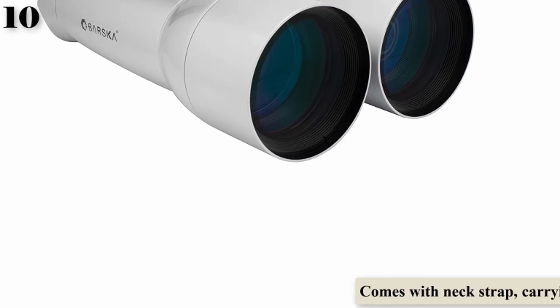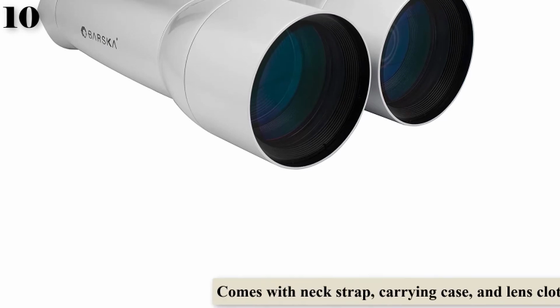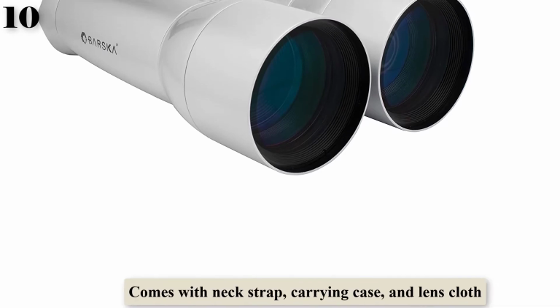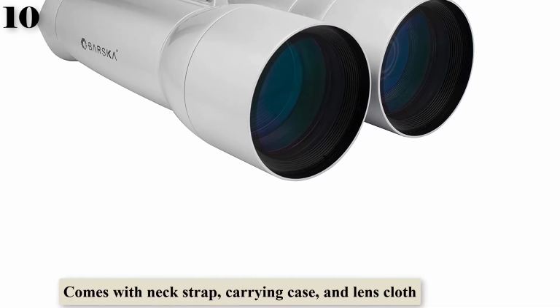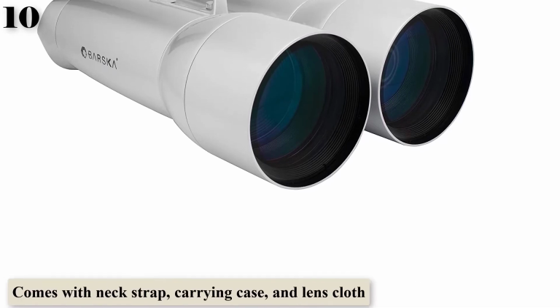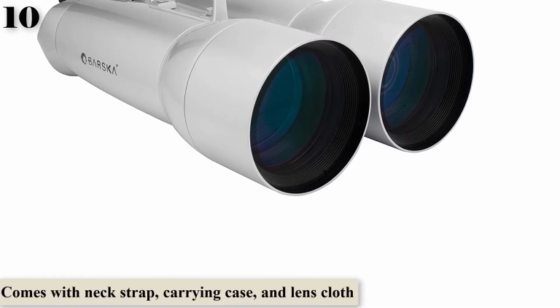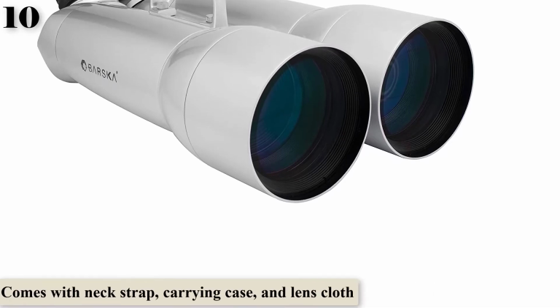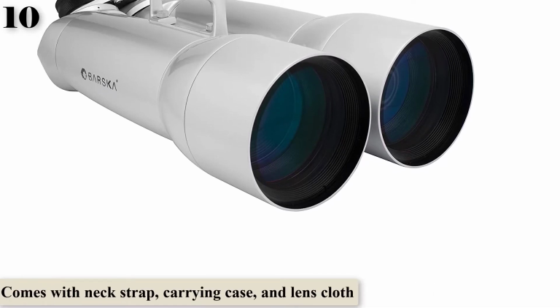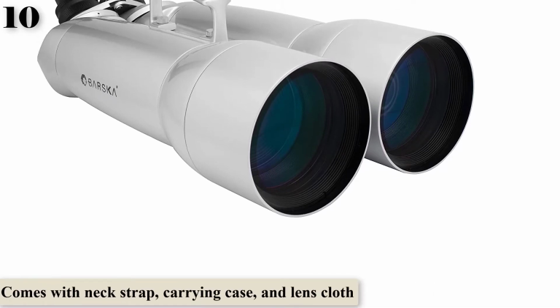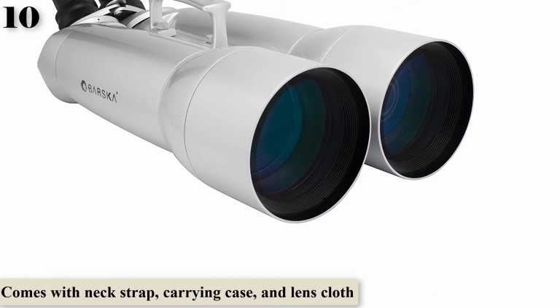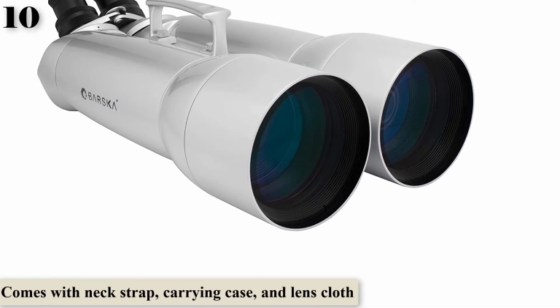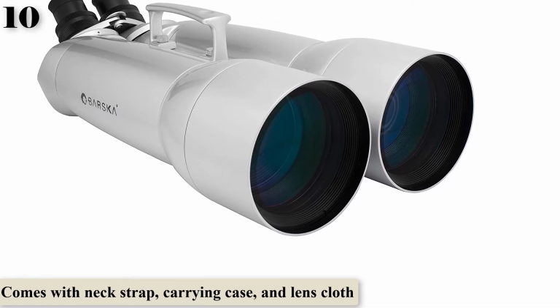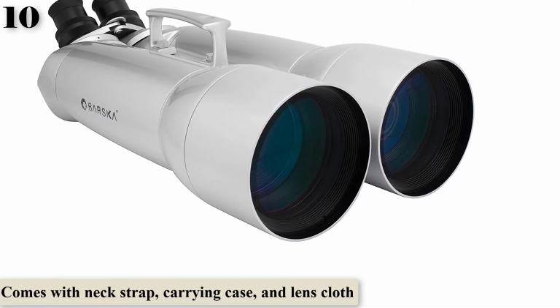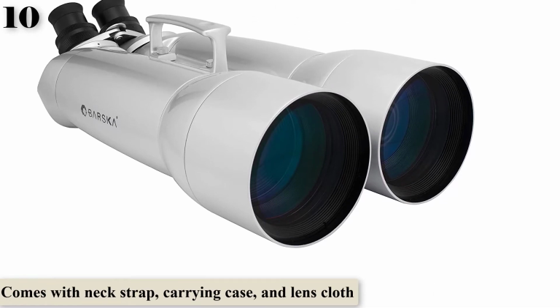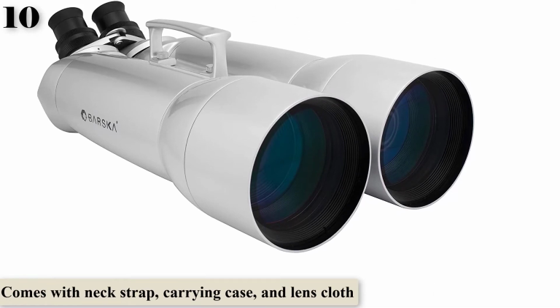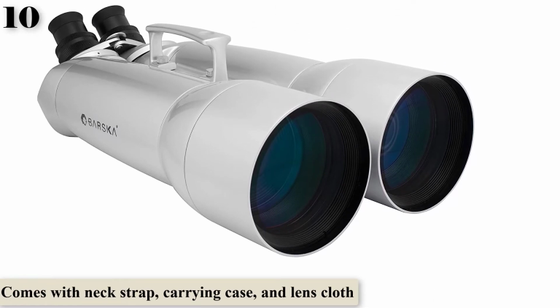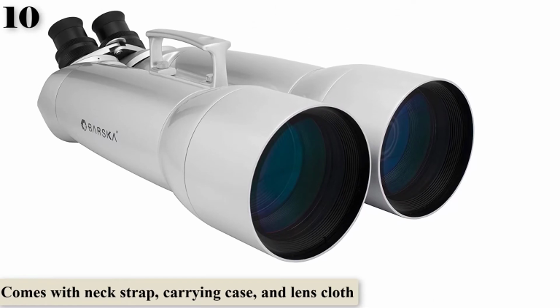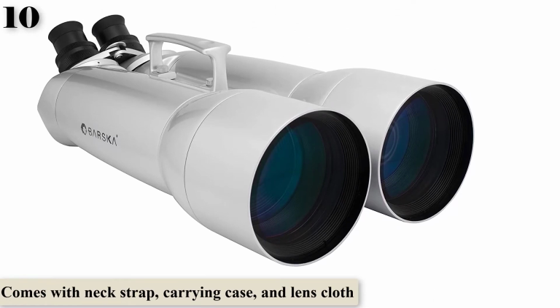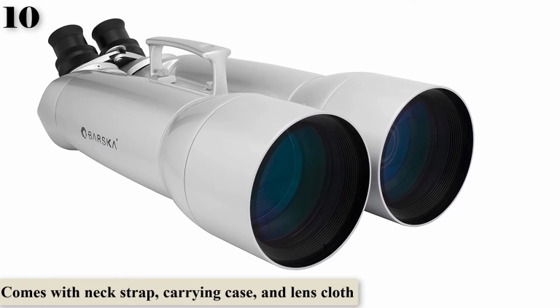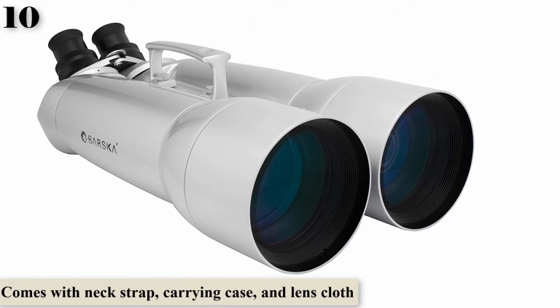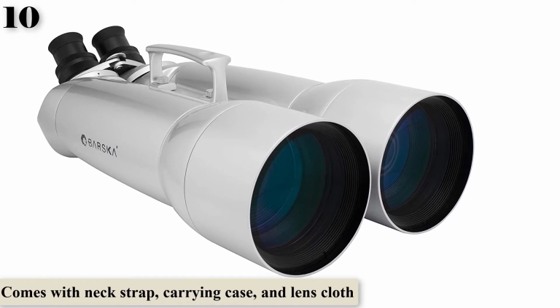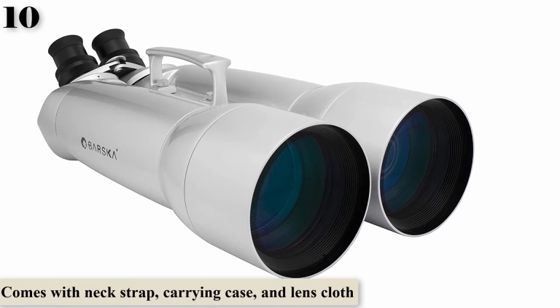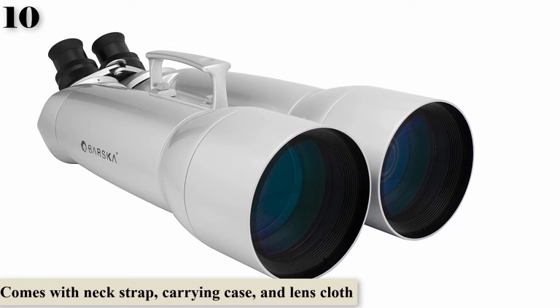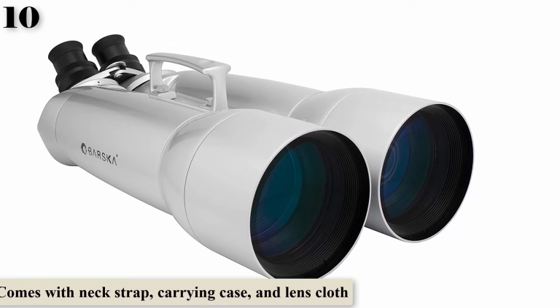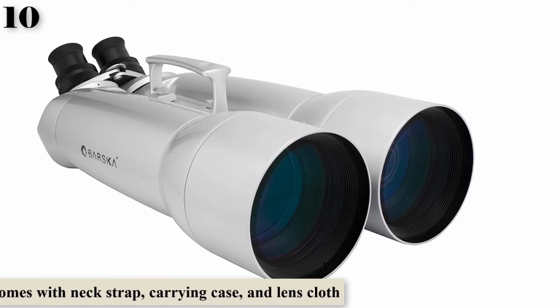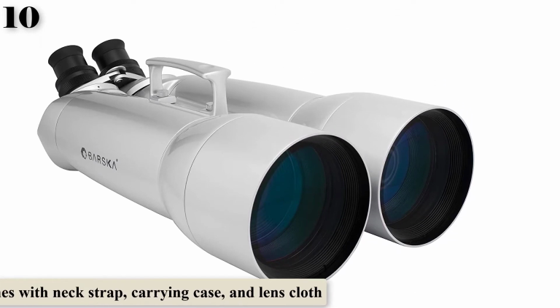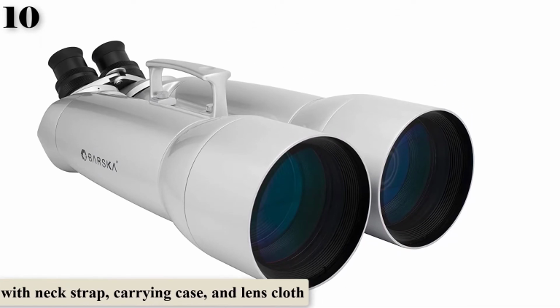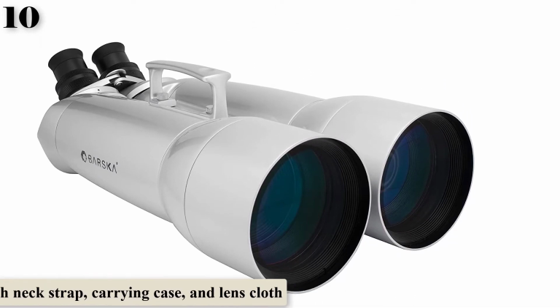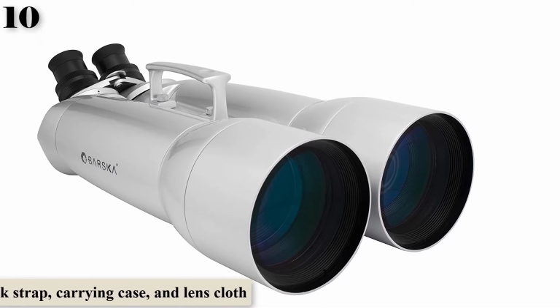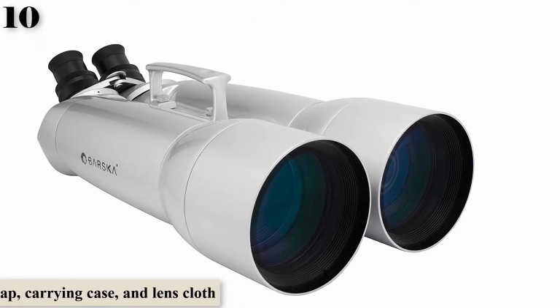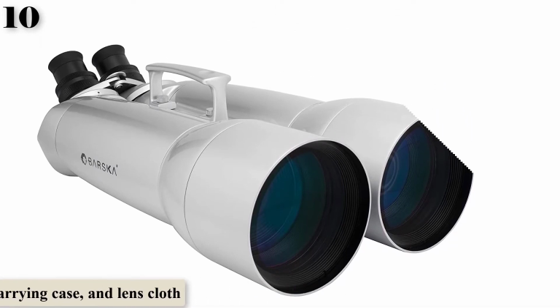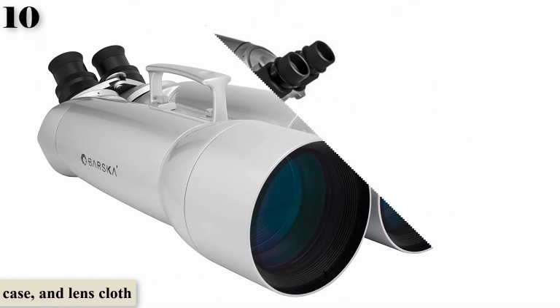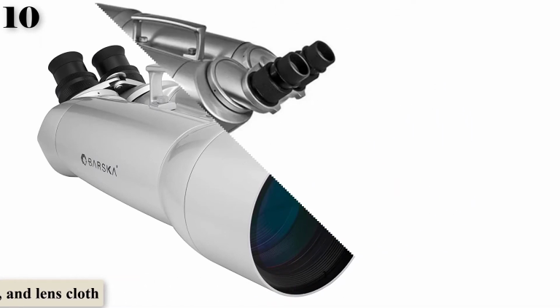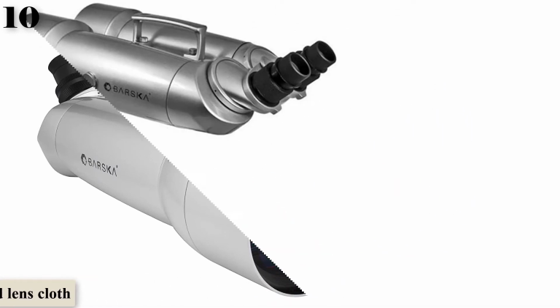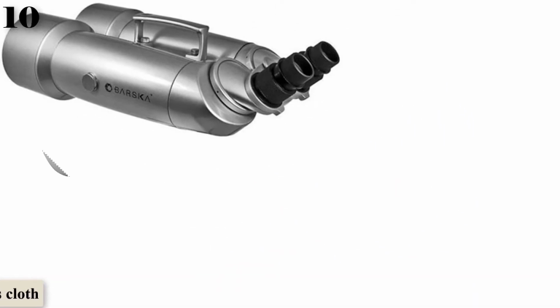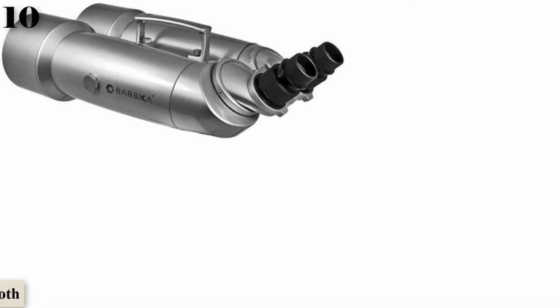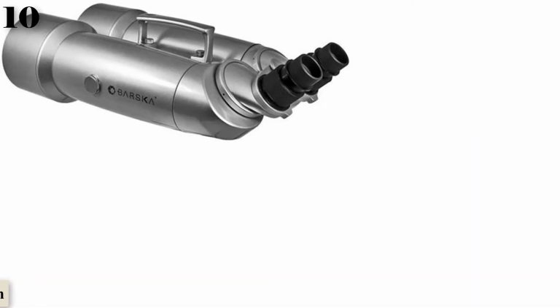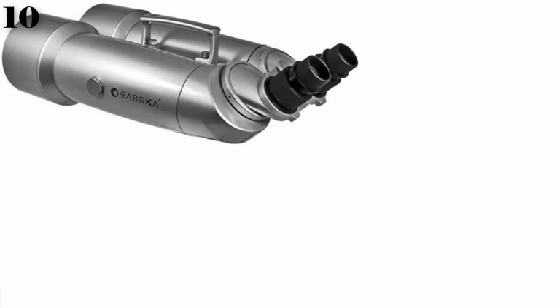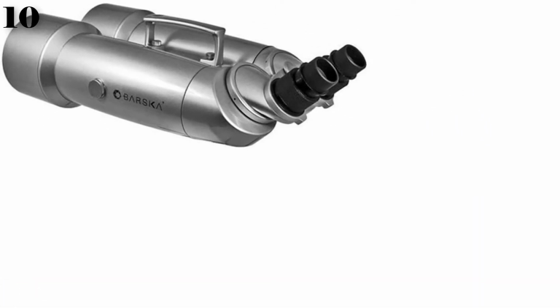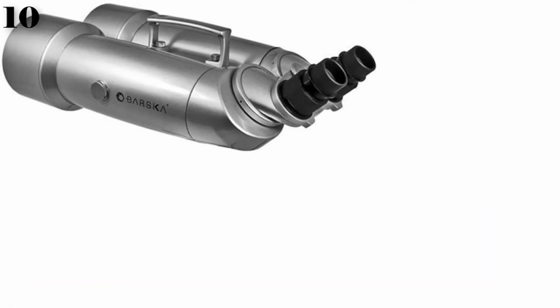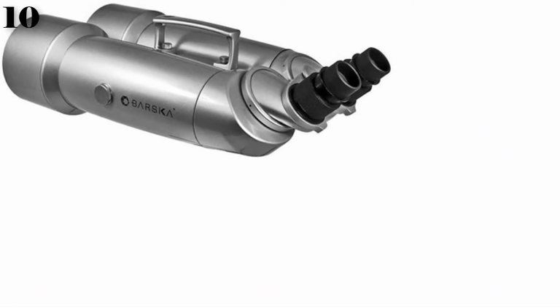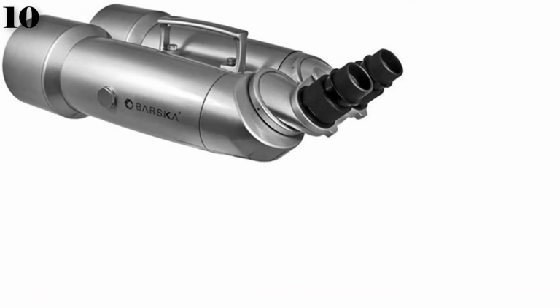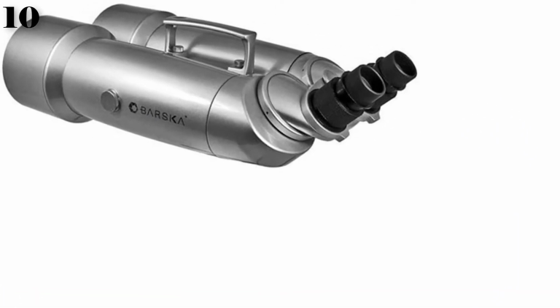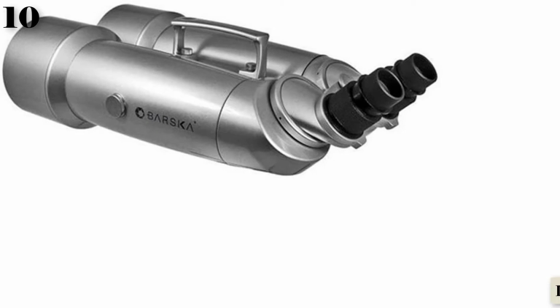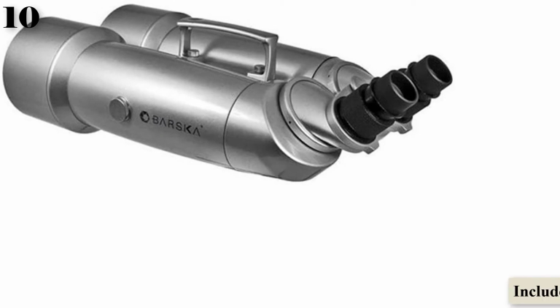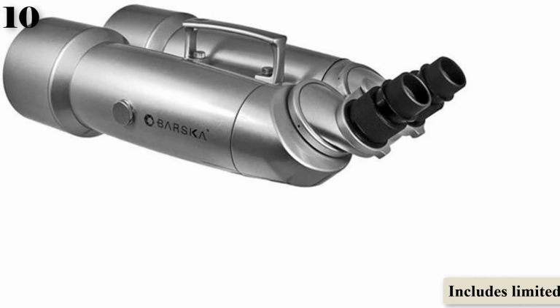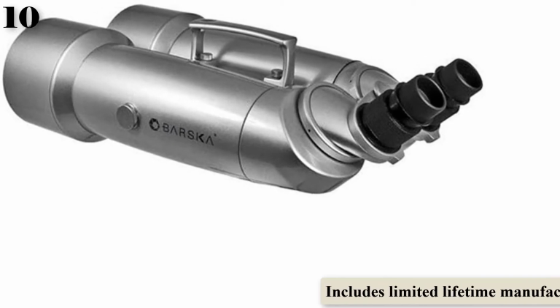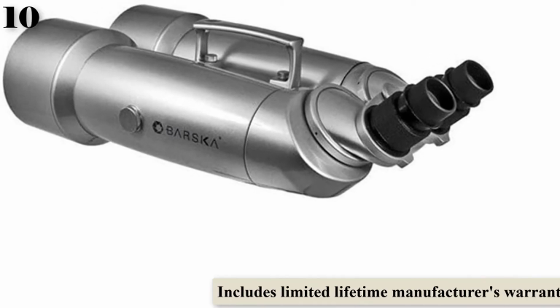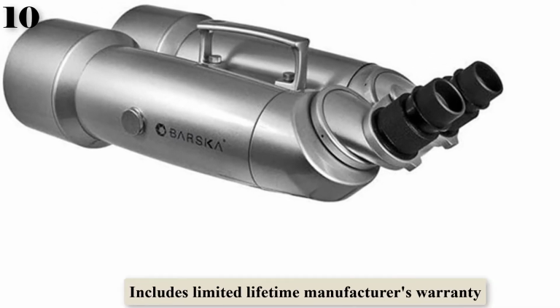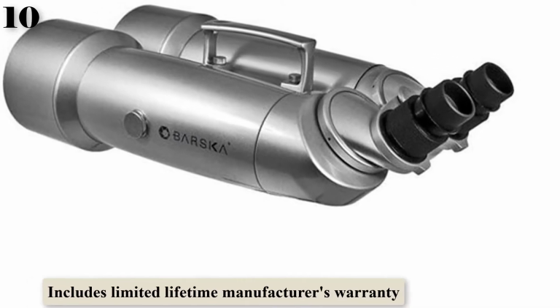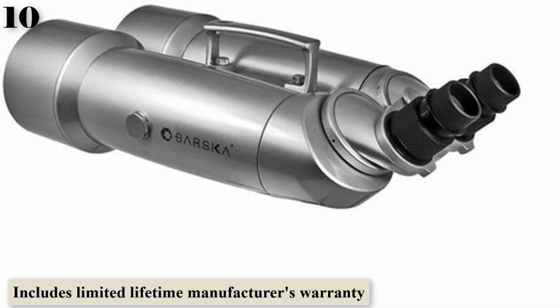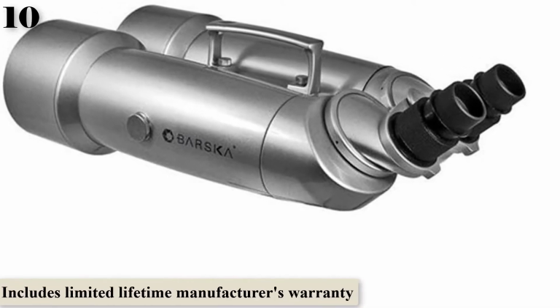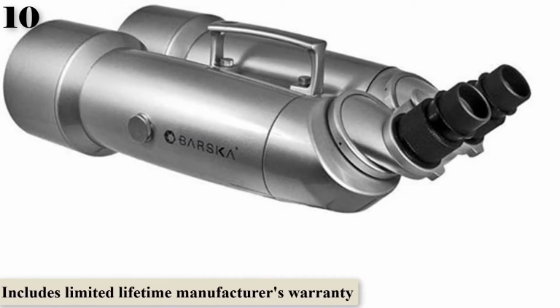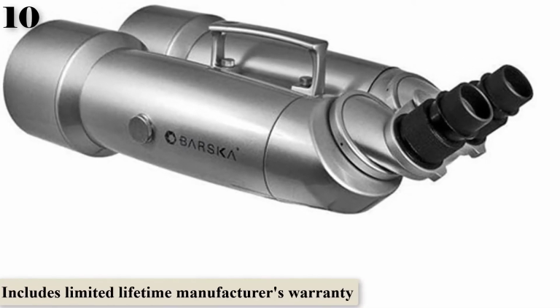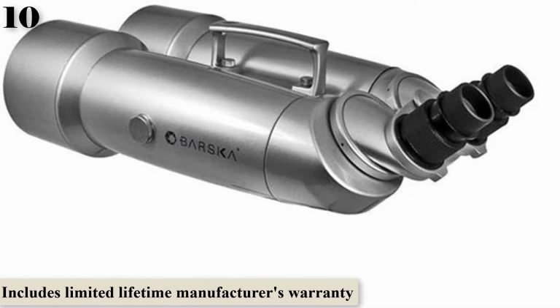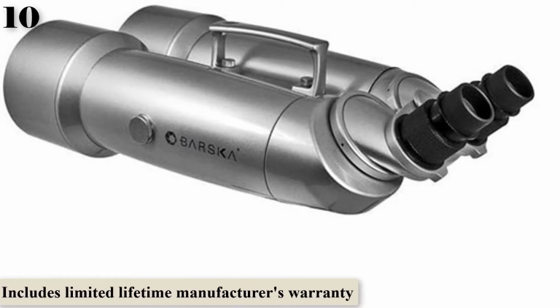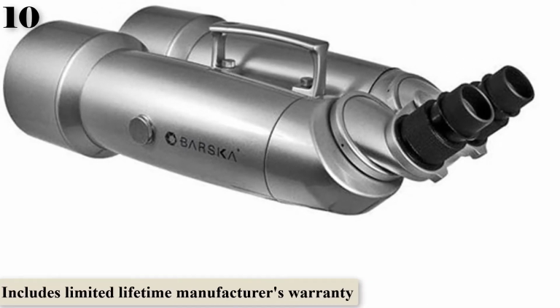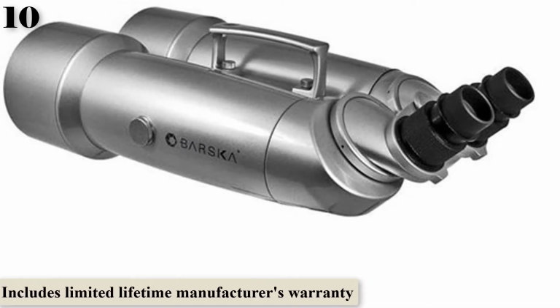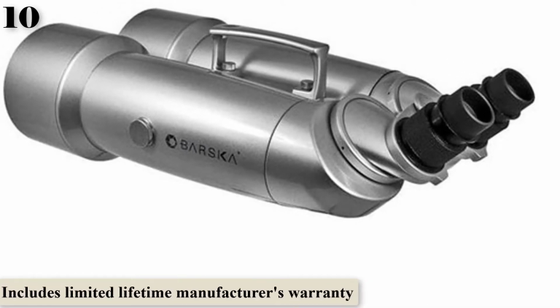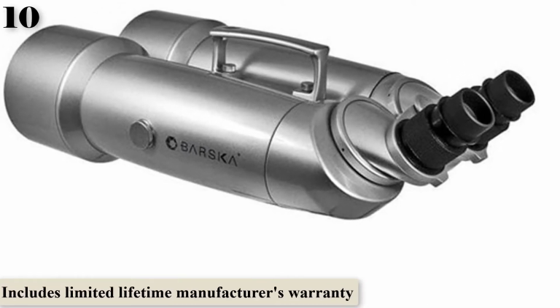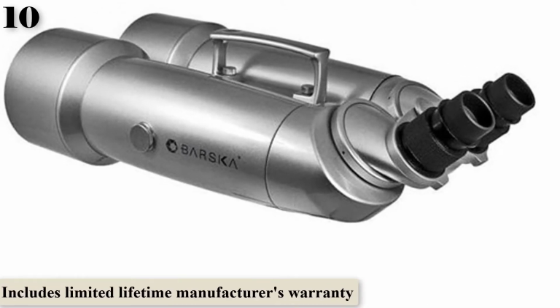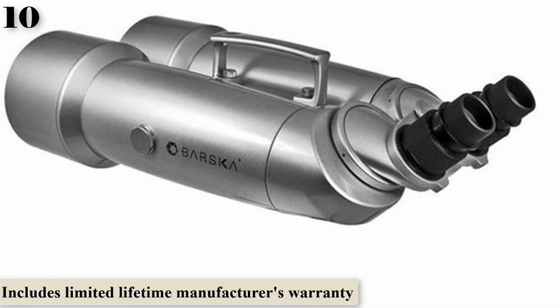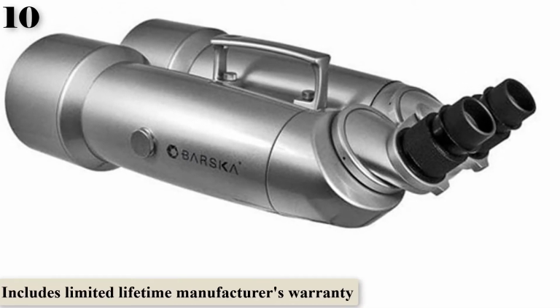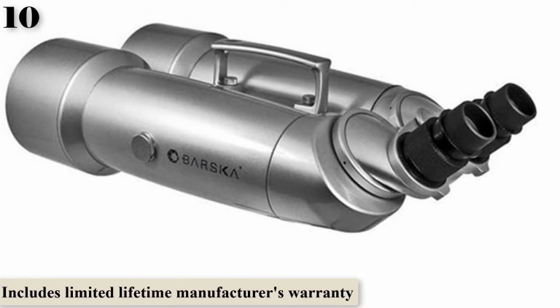These binoculars are heavy and are not ideal for hand-holding. They don't come with a tripod, so that was an additional expense.